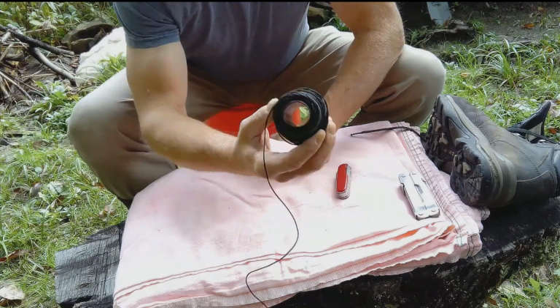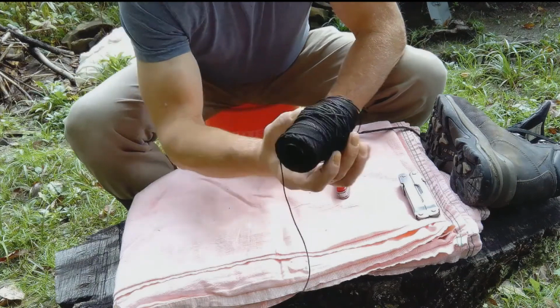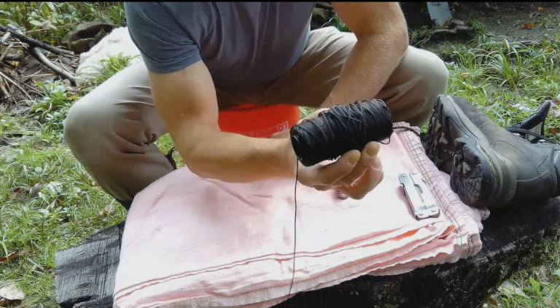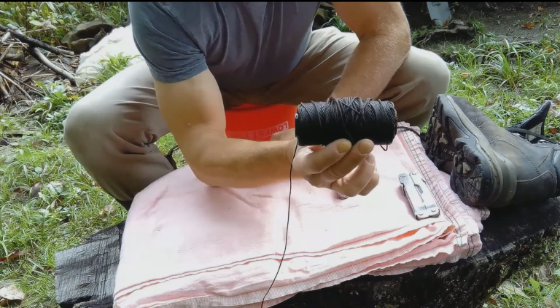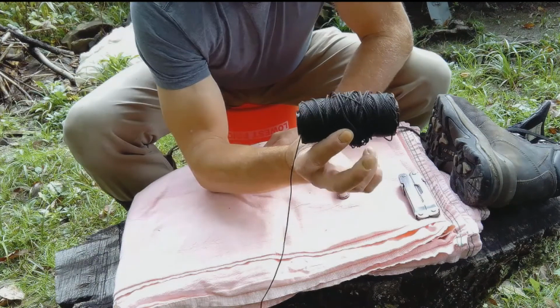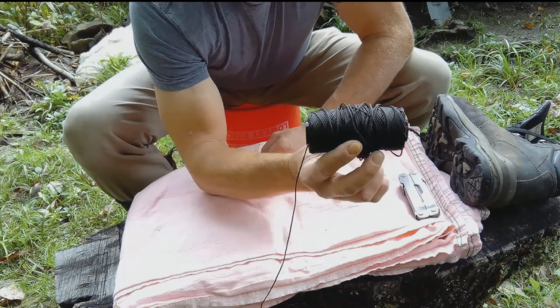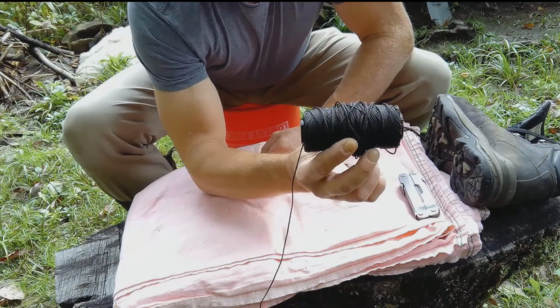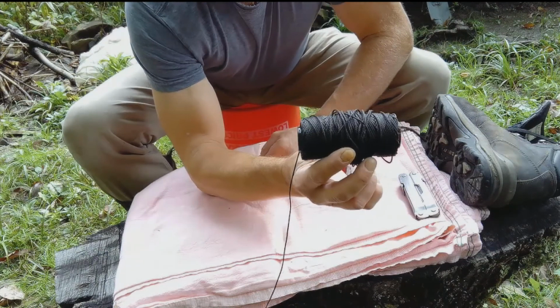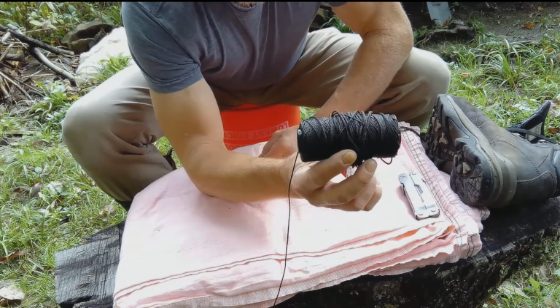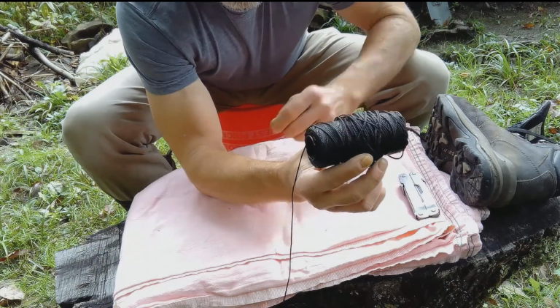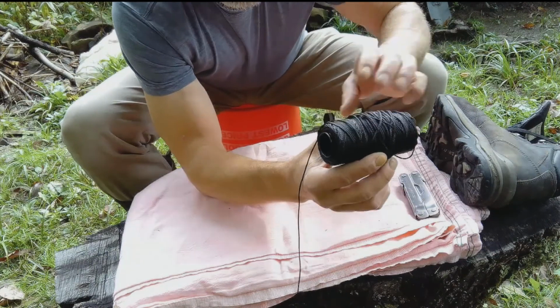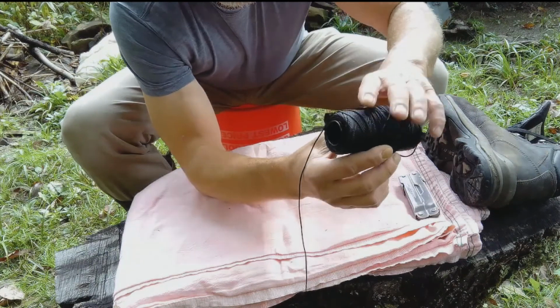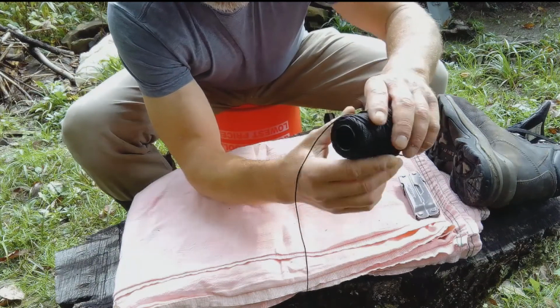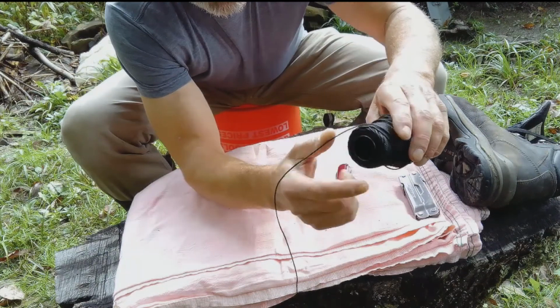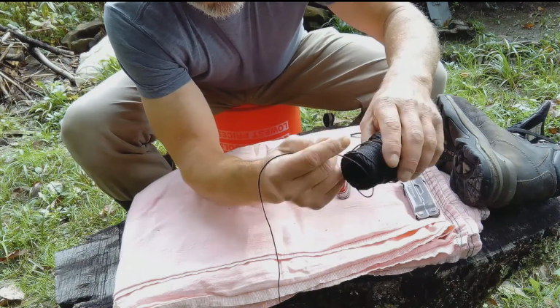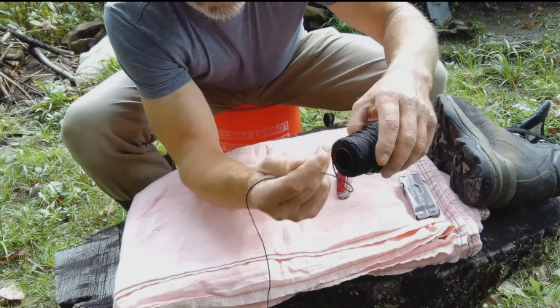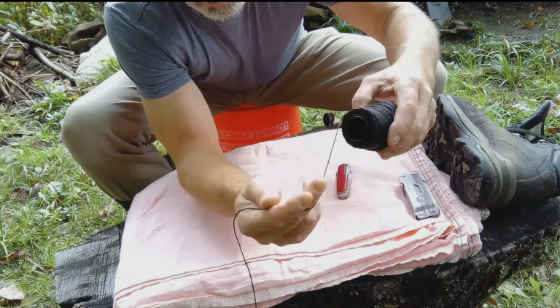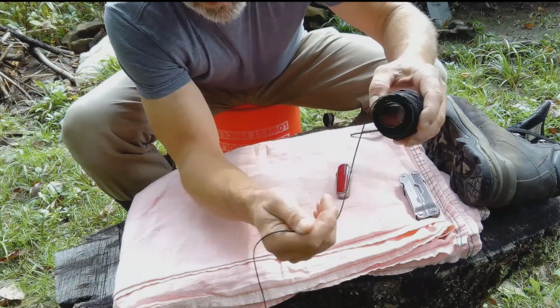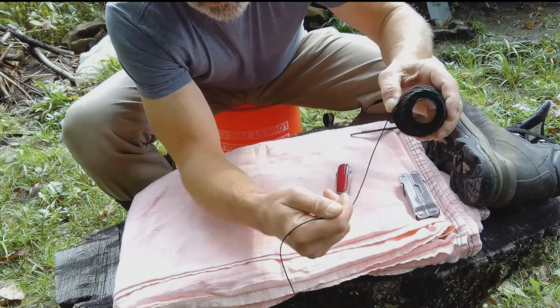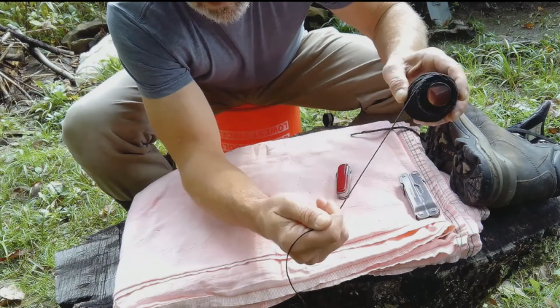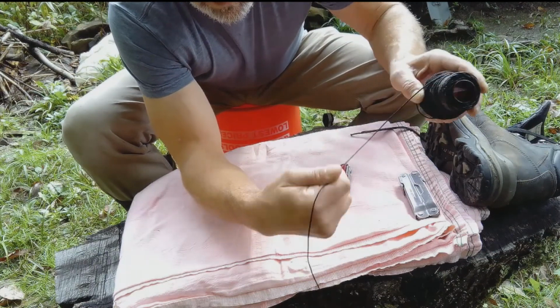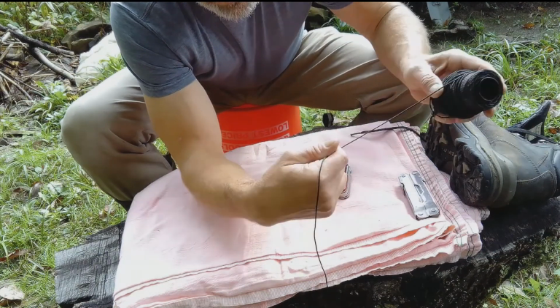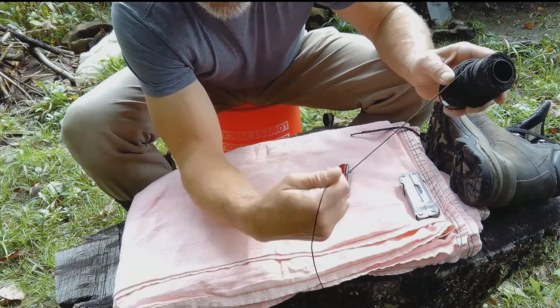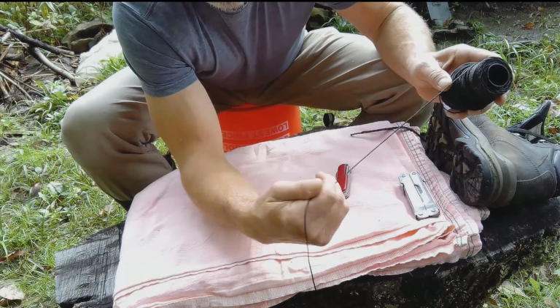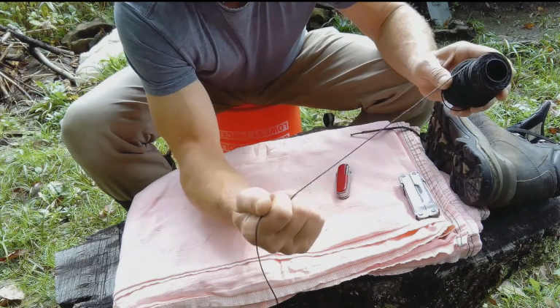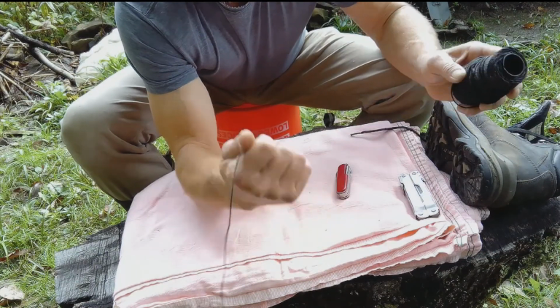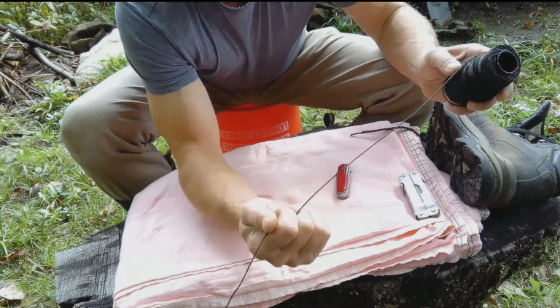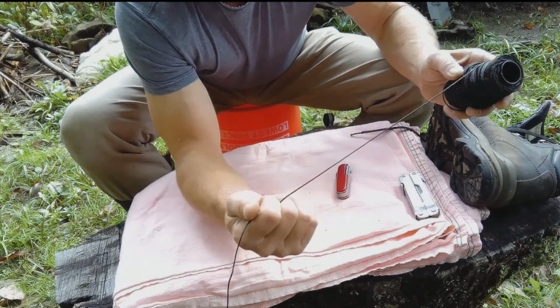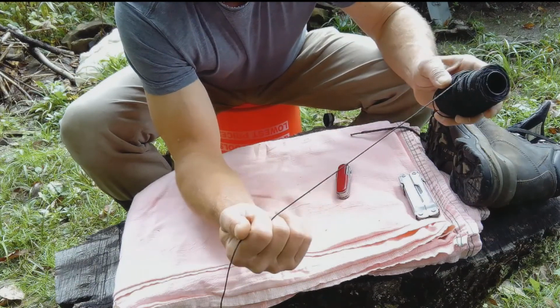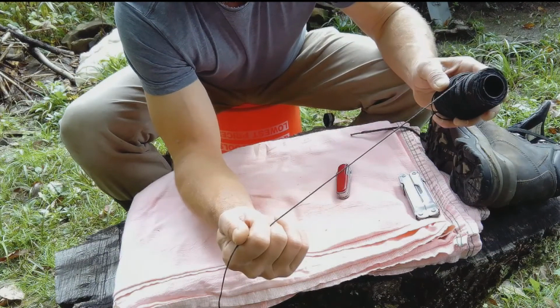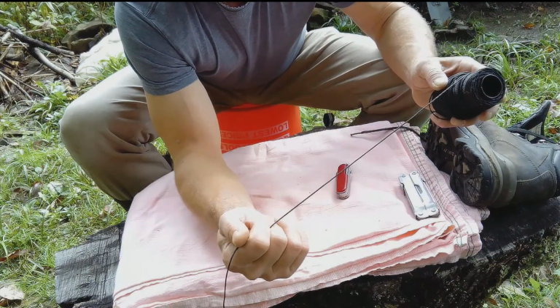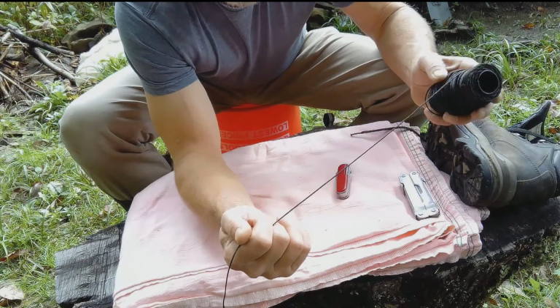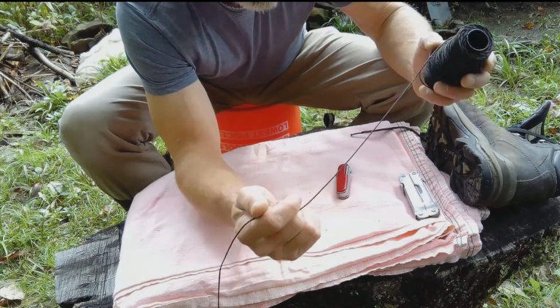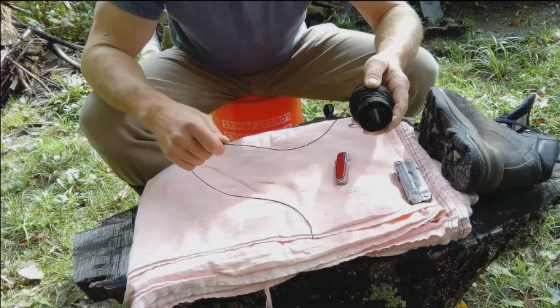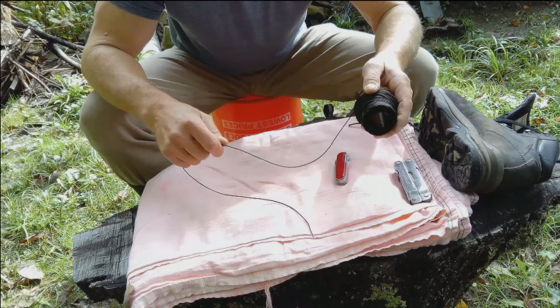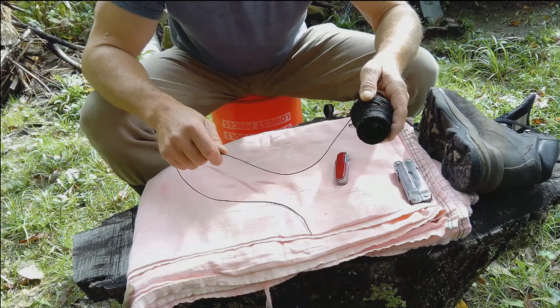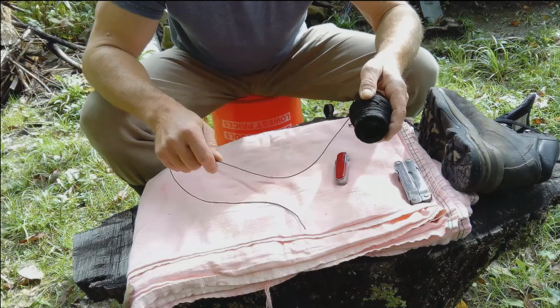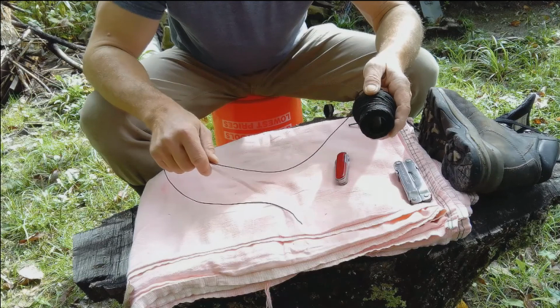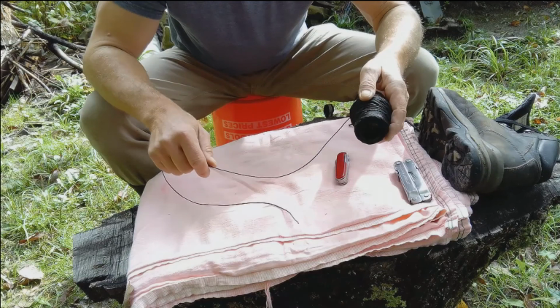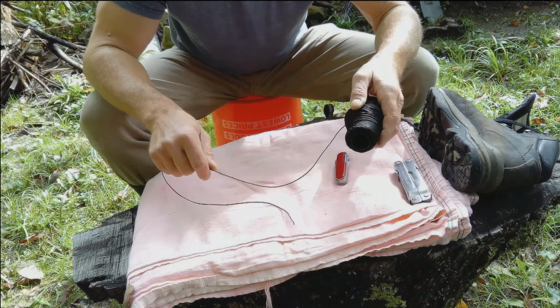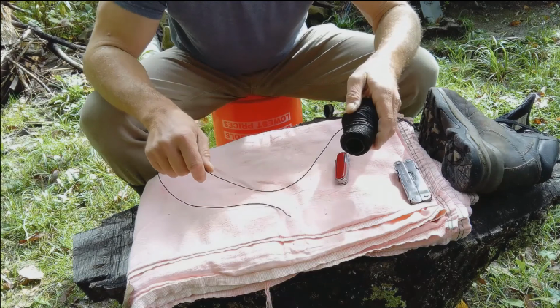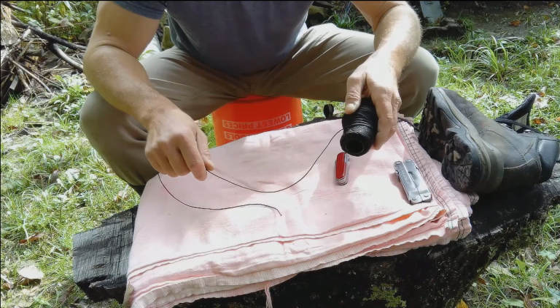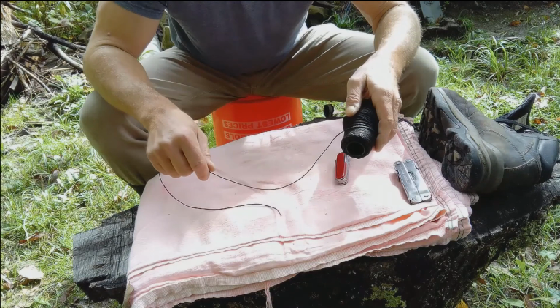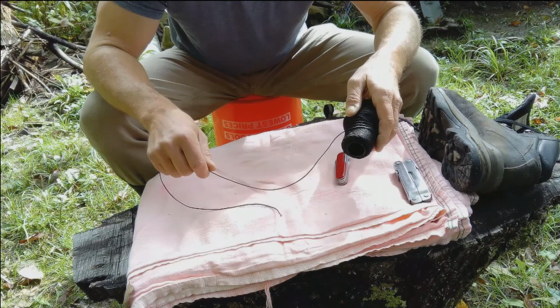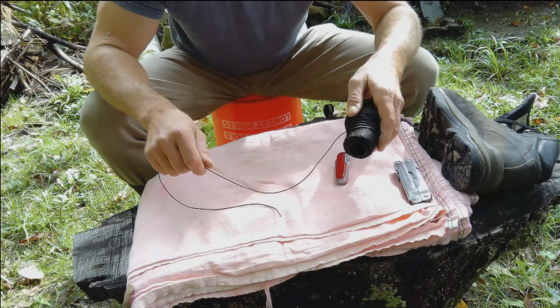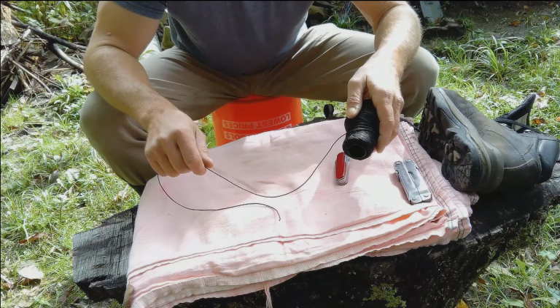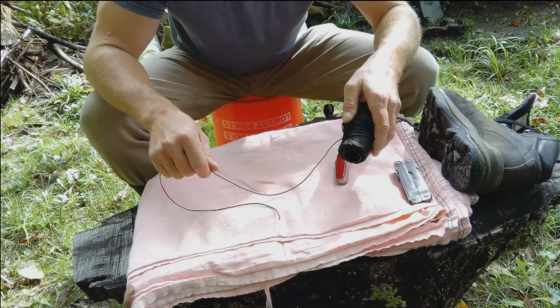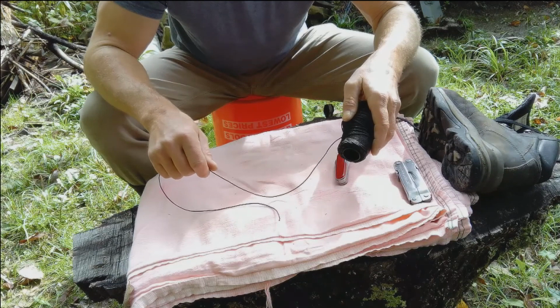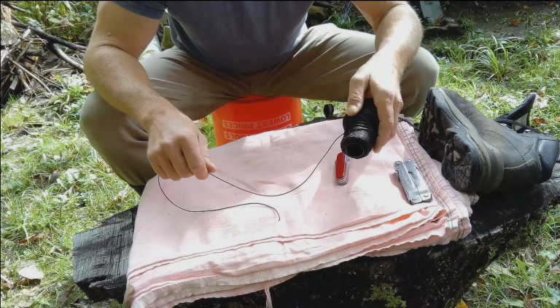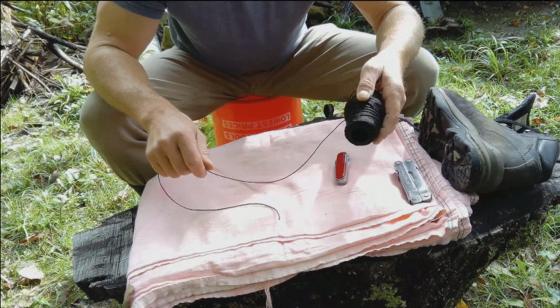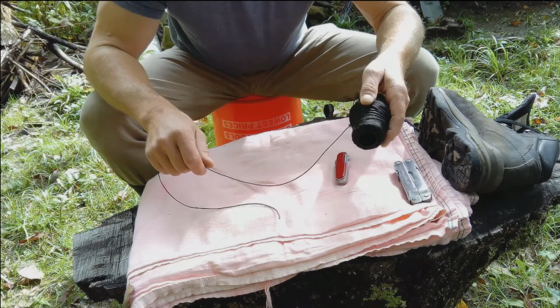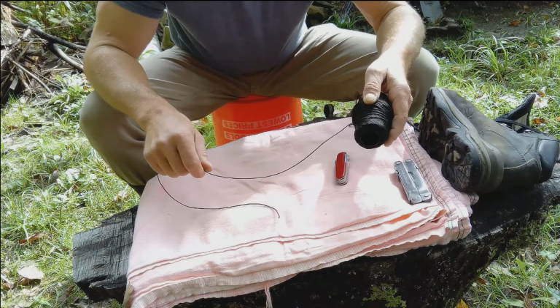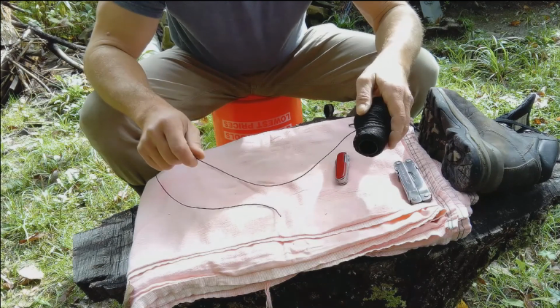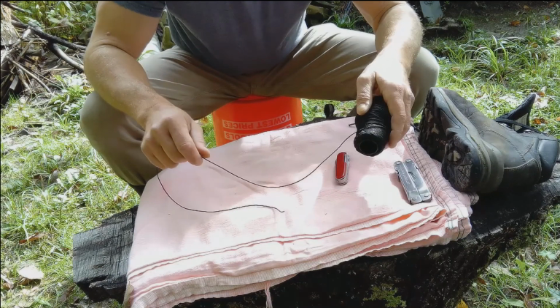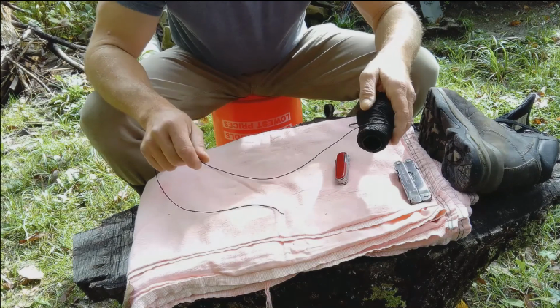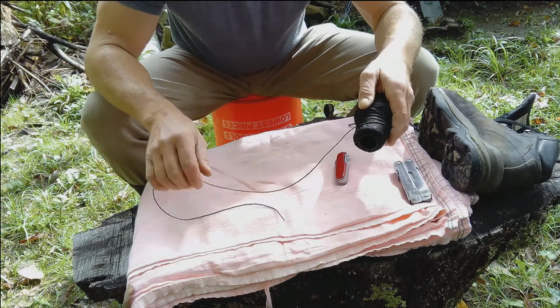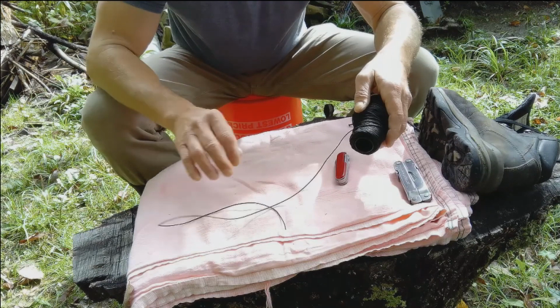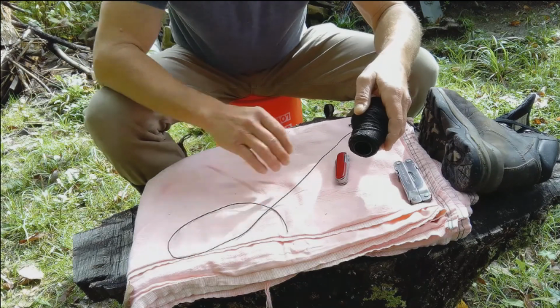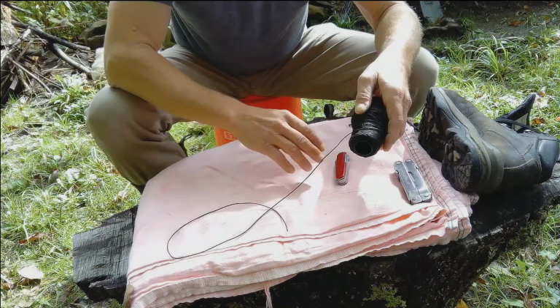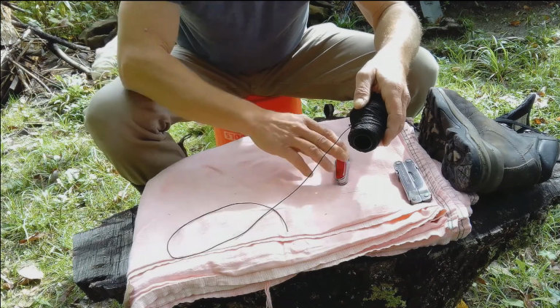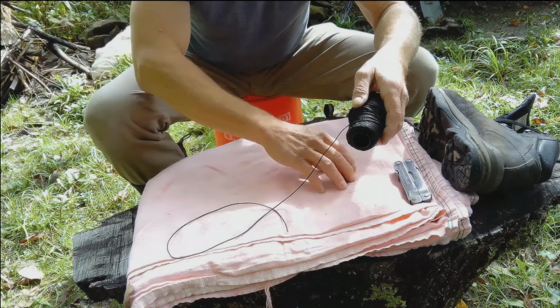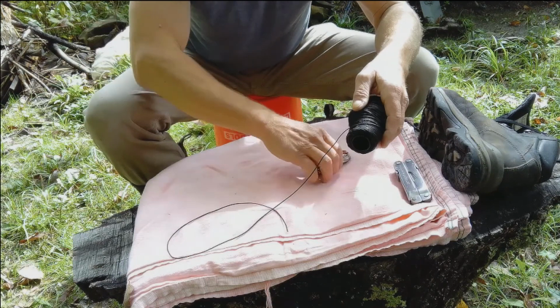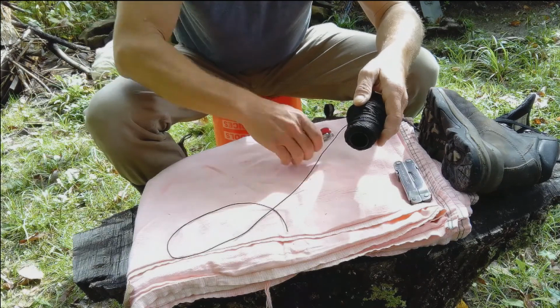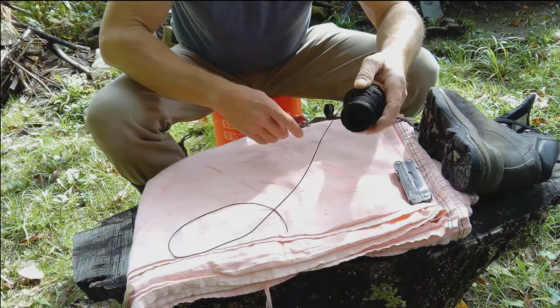The other thing that I carry is bank line. This is a roll of bank line. I don't carry a whole roll, so I usually carry 25 to 30 feet, maybe a little bit more or a little bit less.